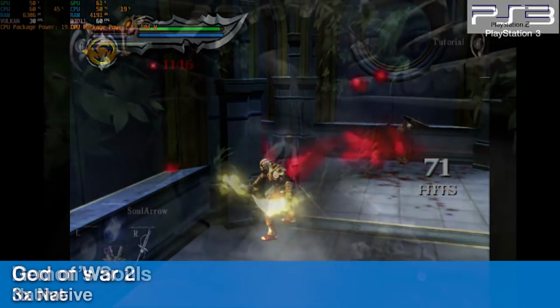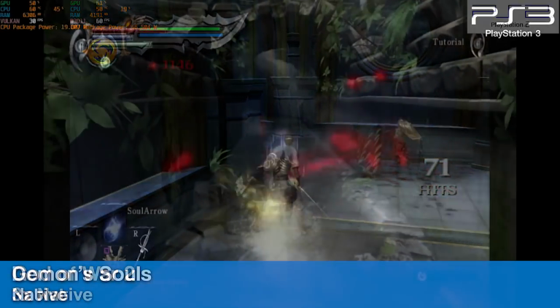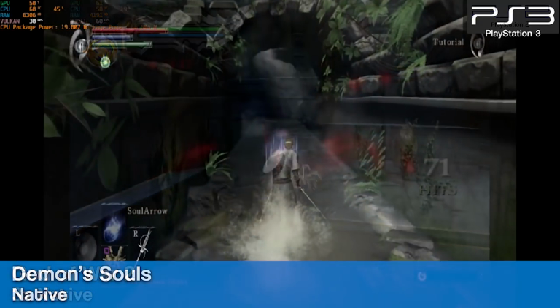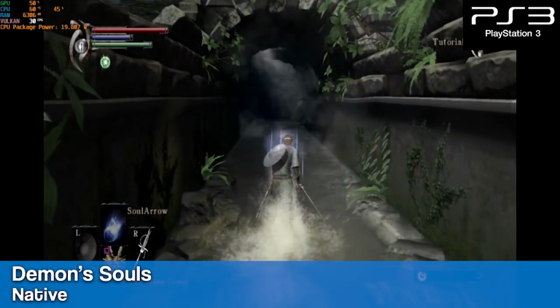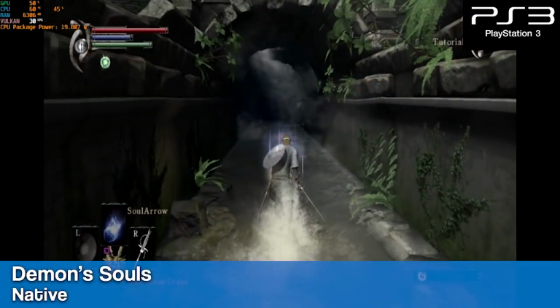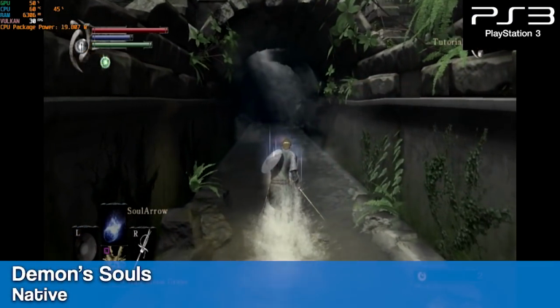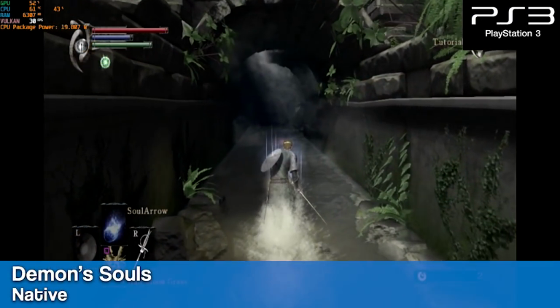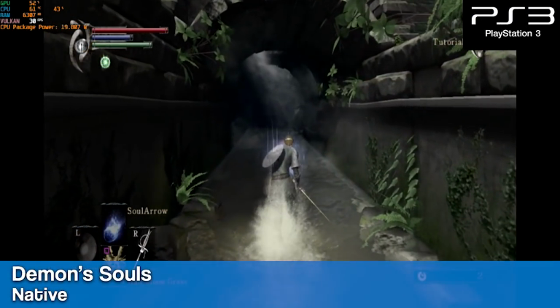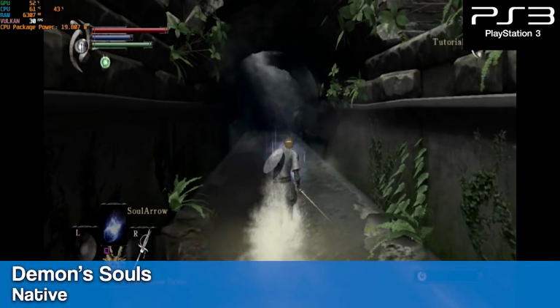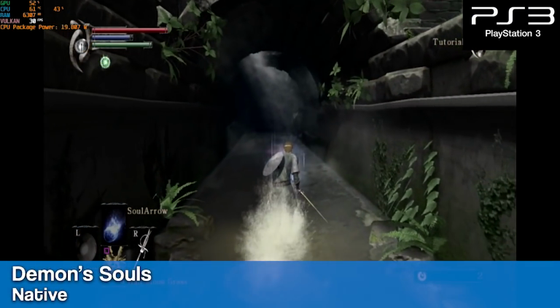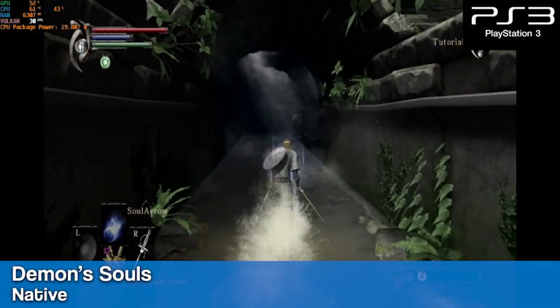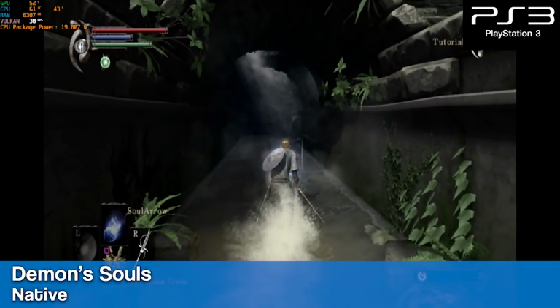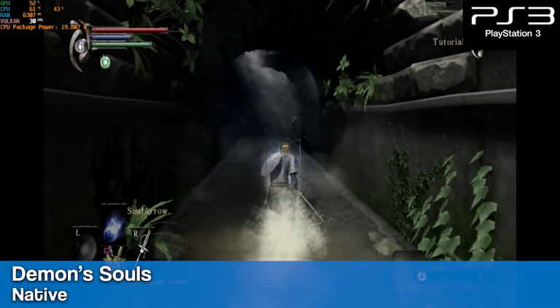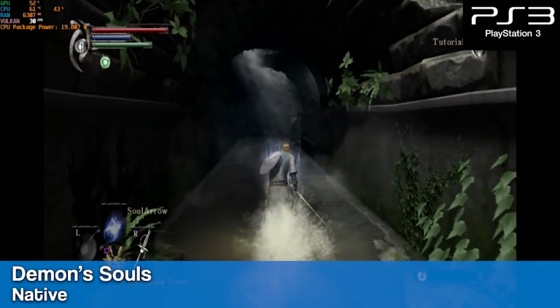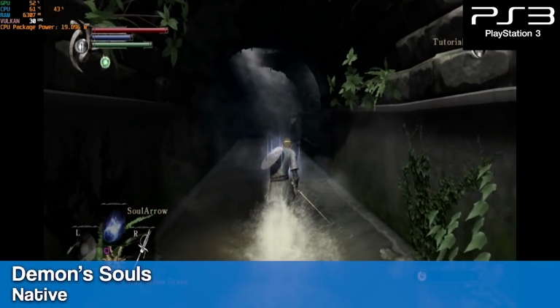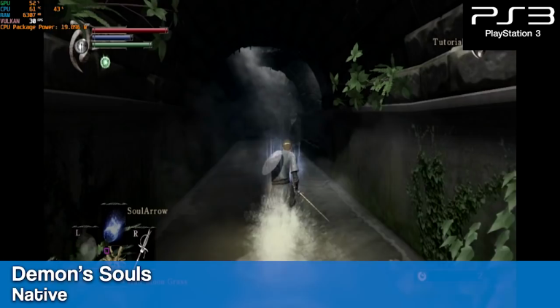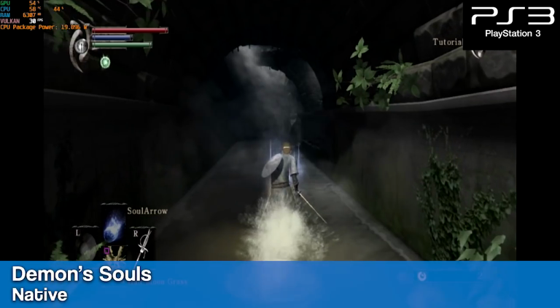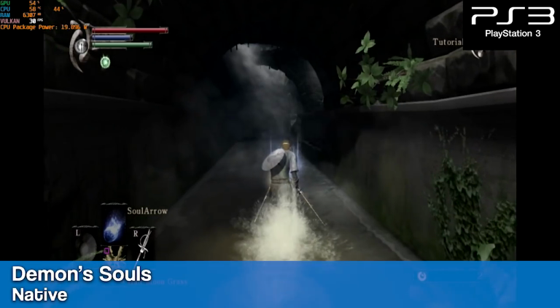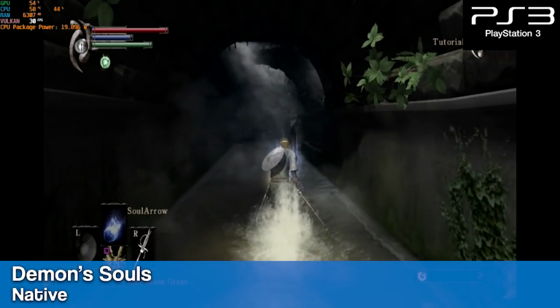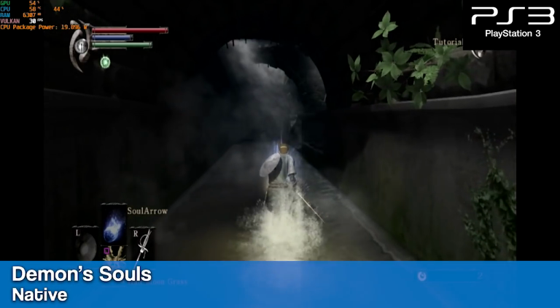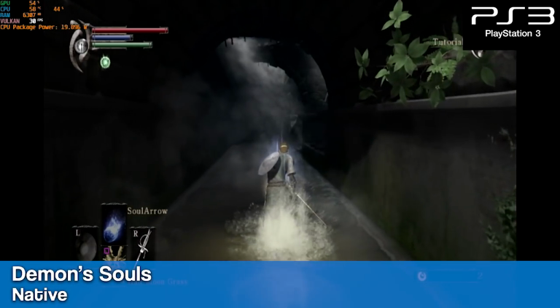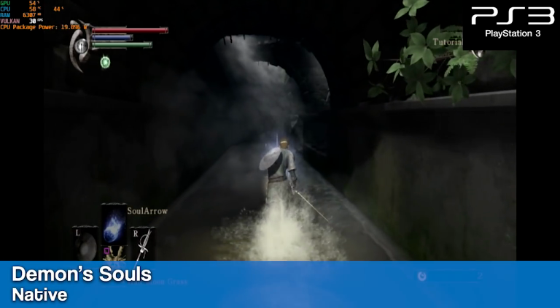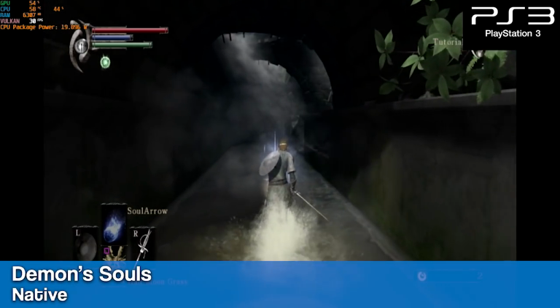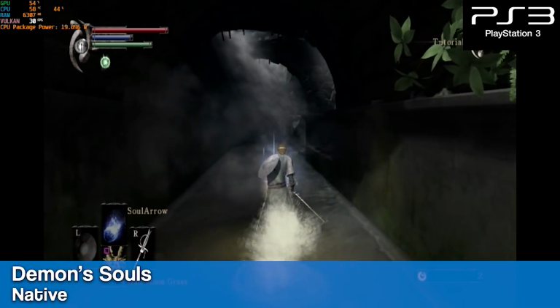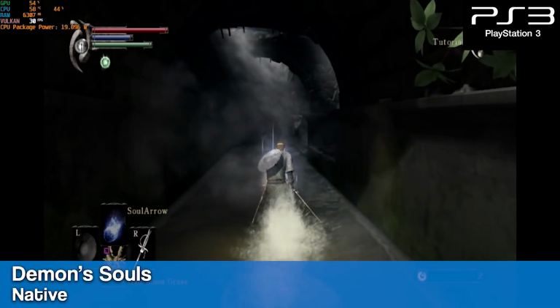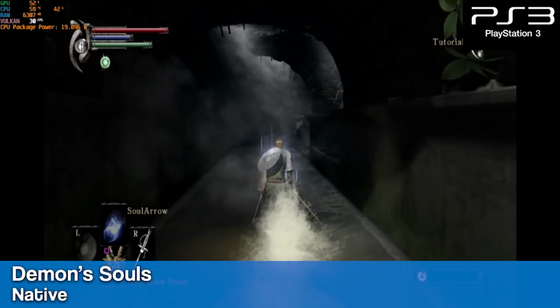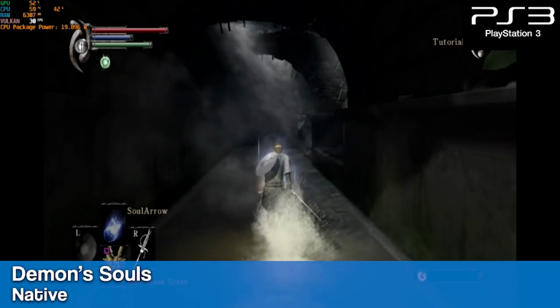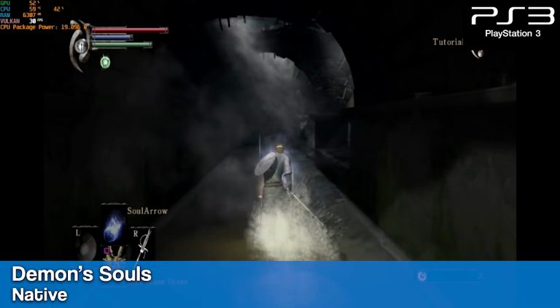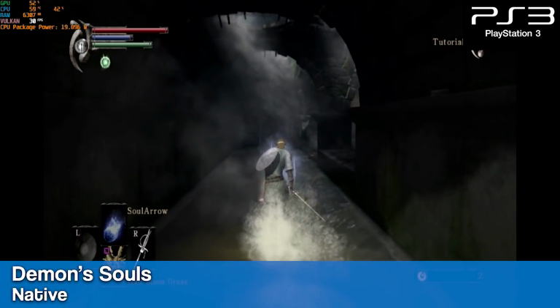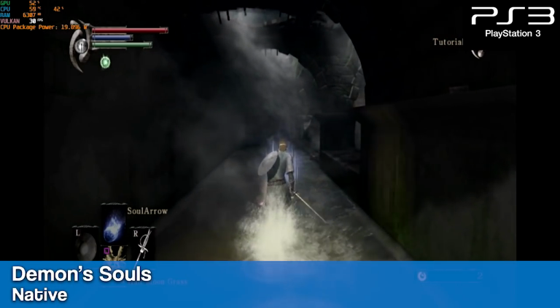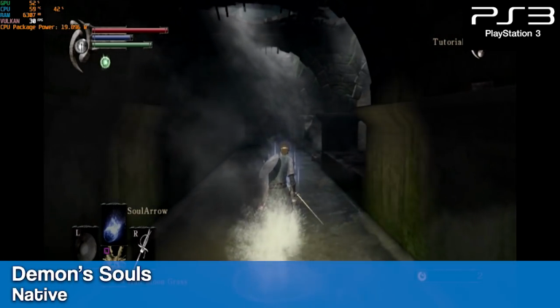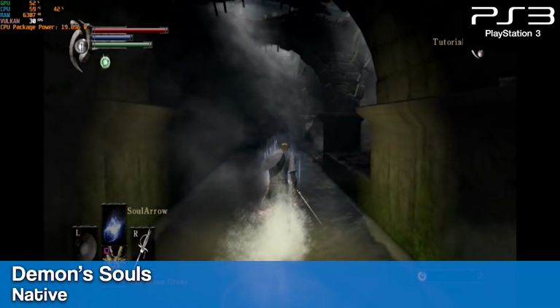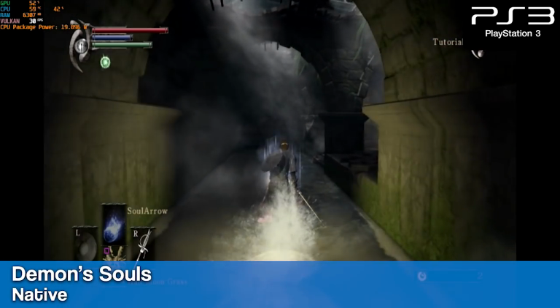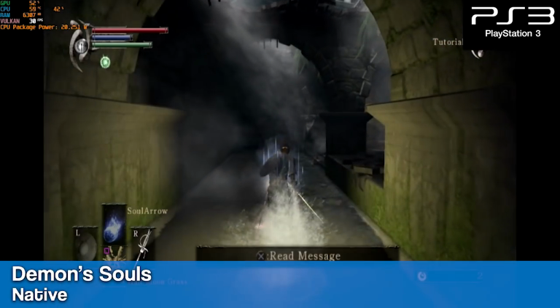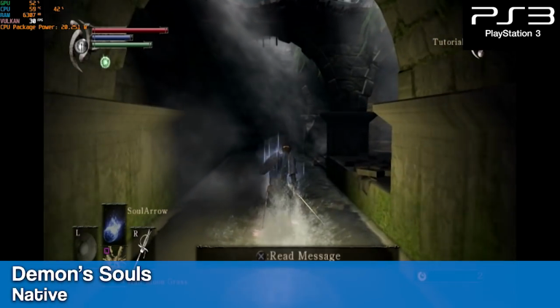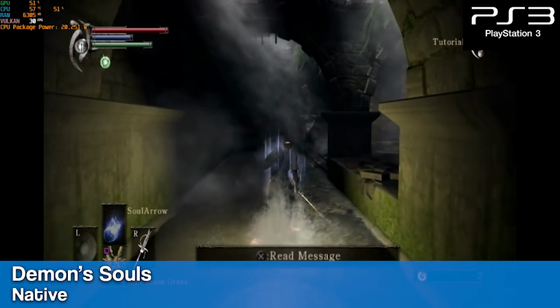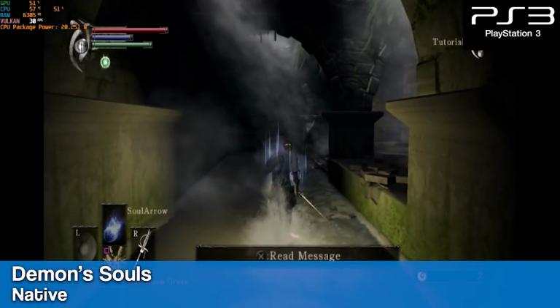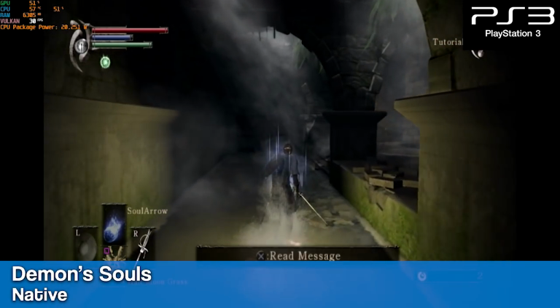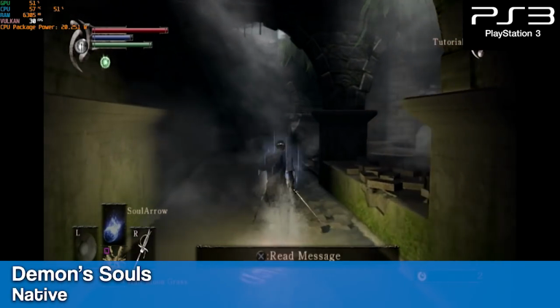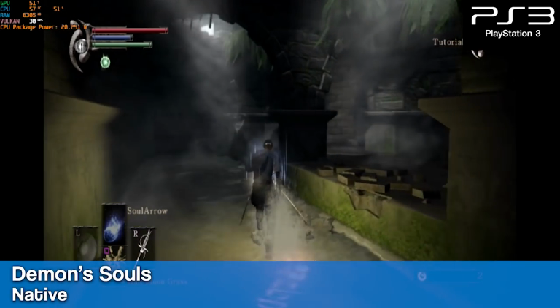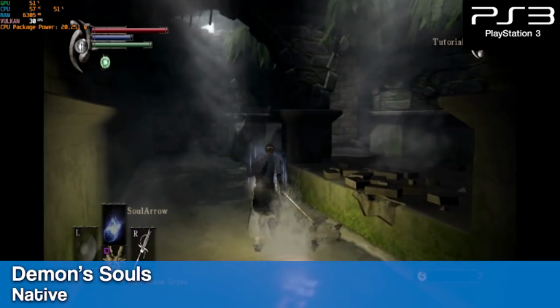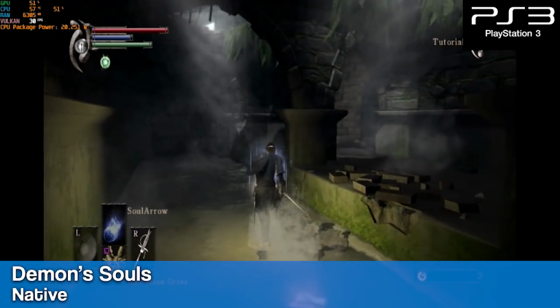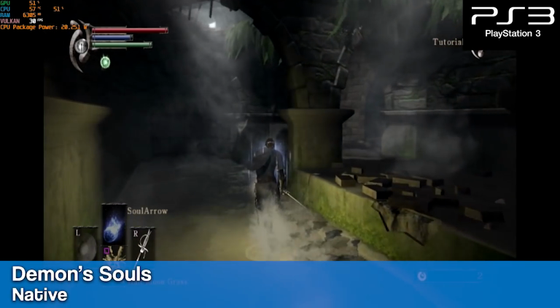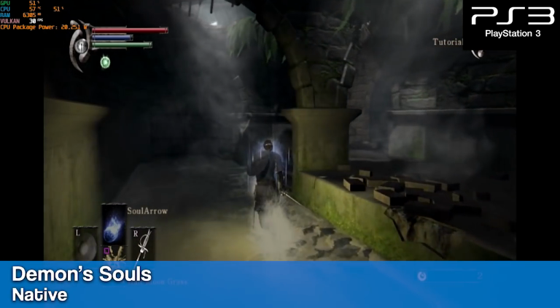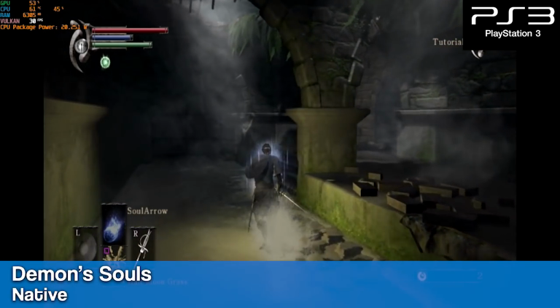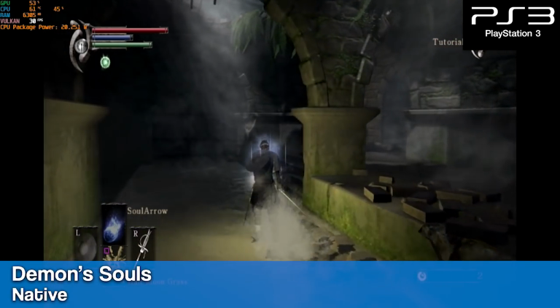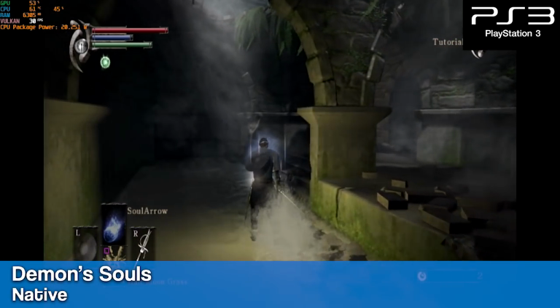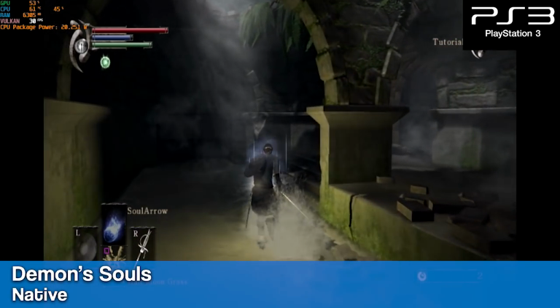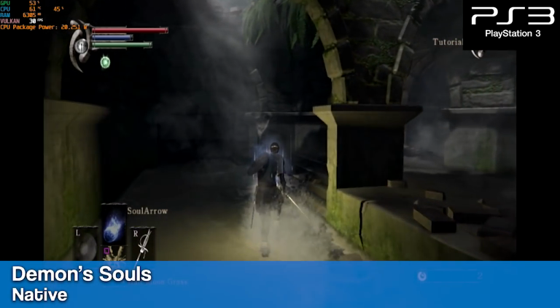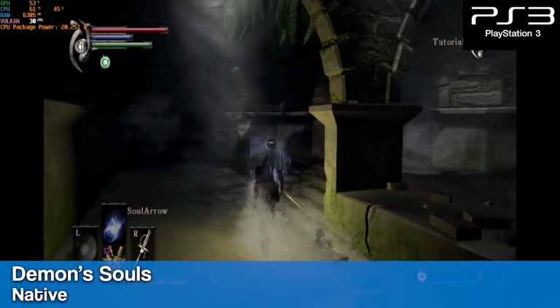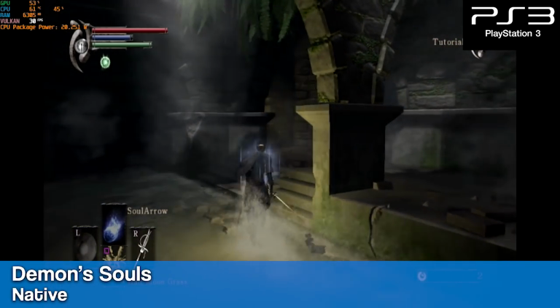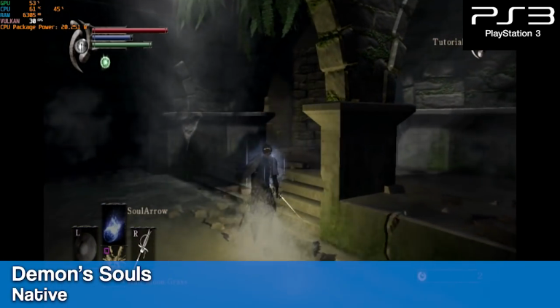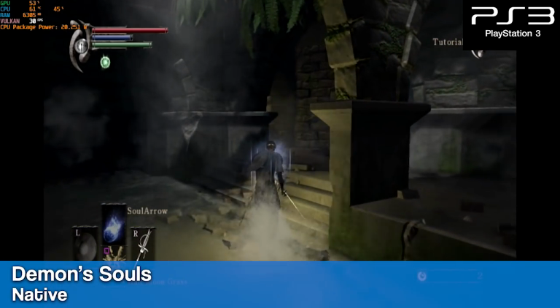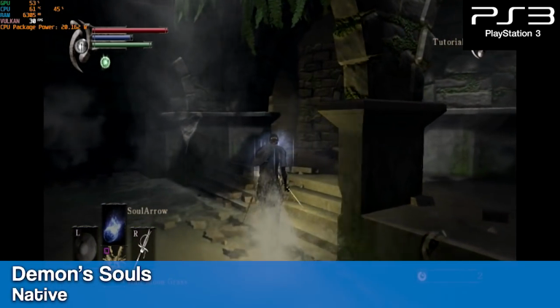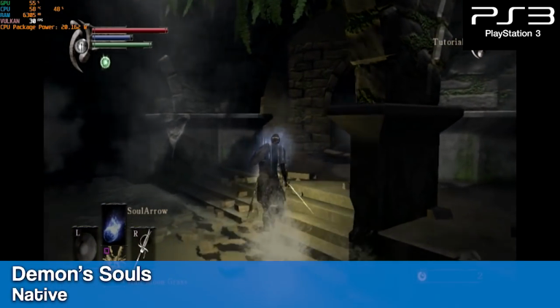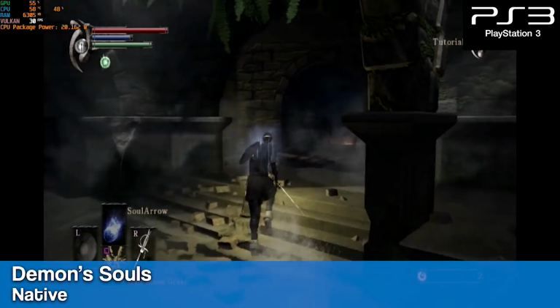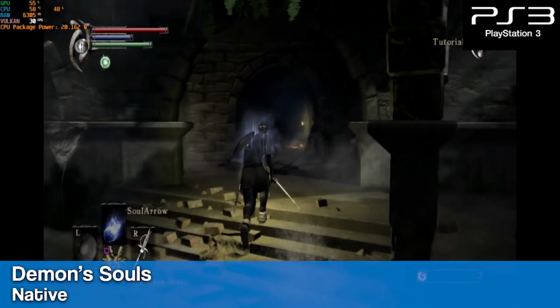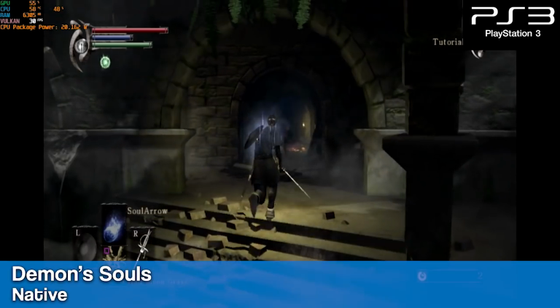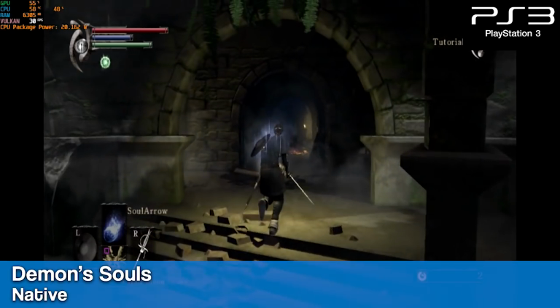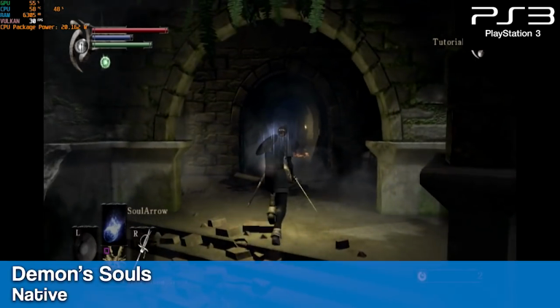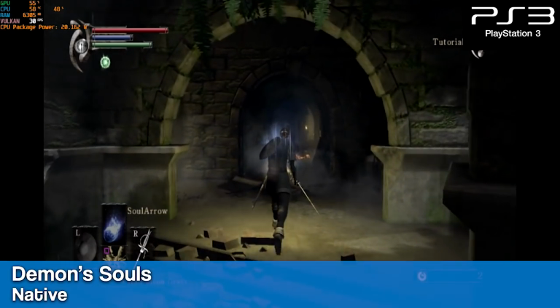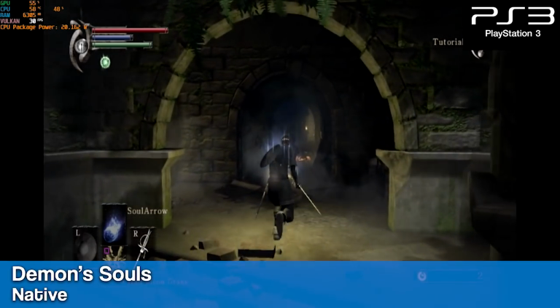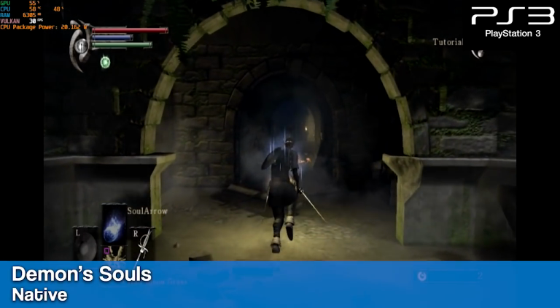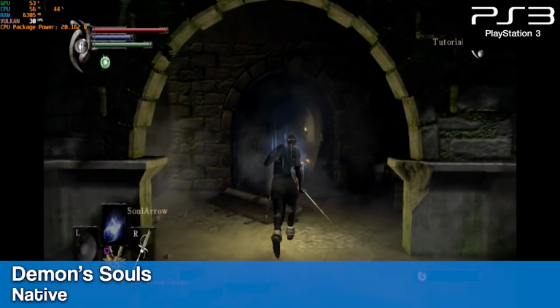This board also has enough power for PS3, so here we have Demon's Souls running at native resolution at 30fps.